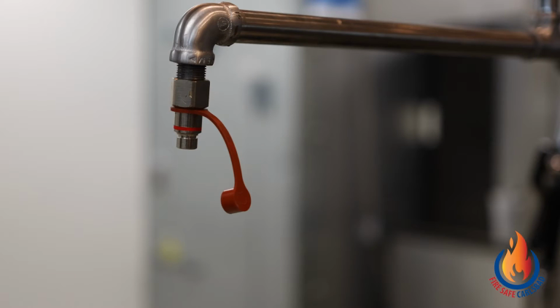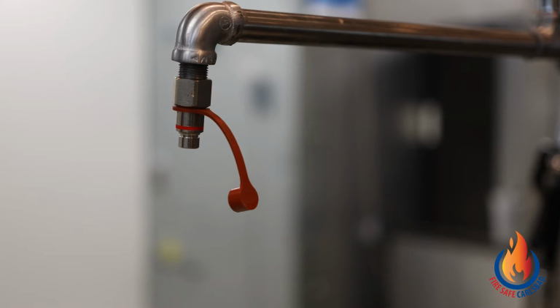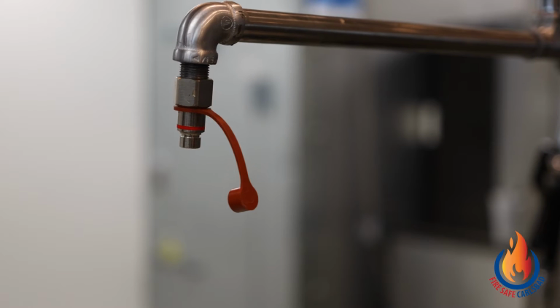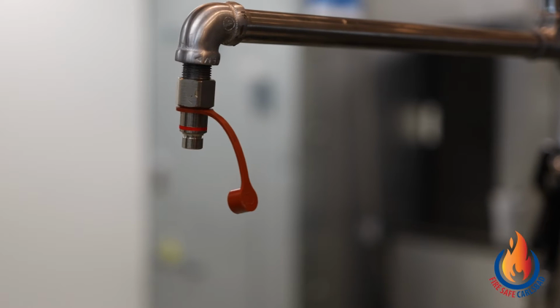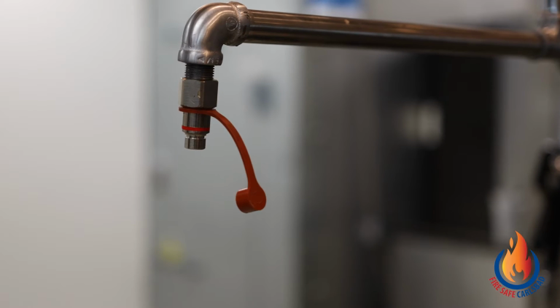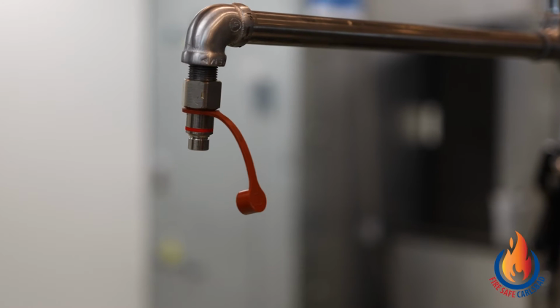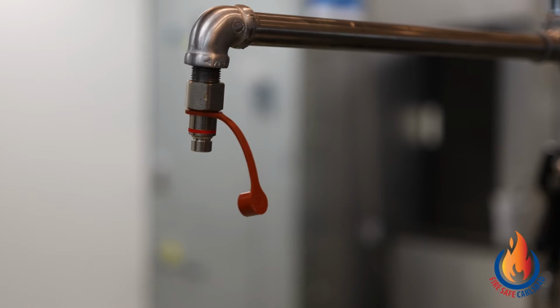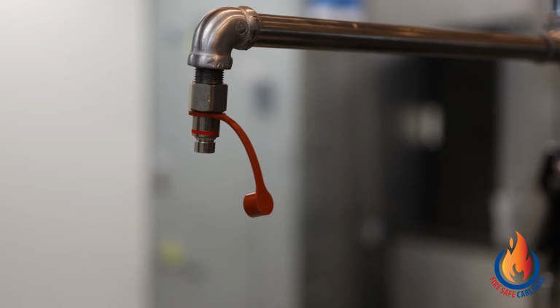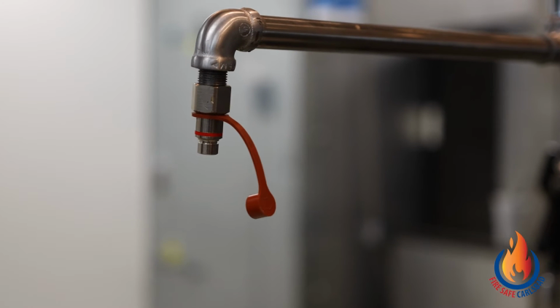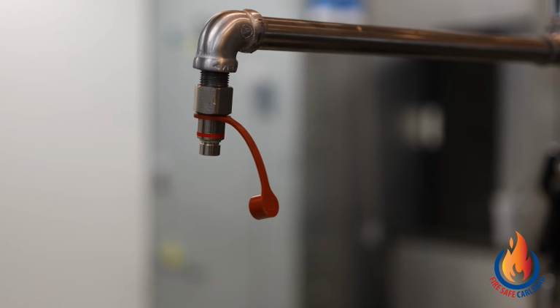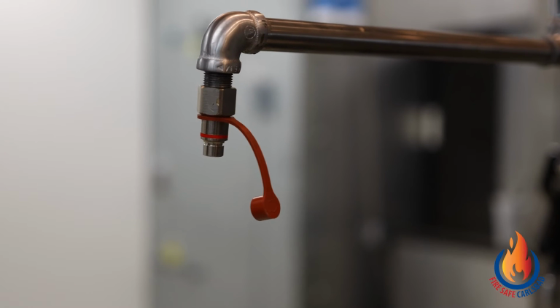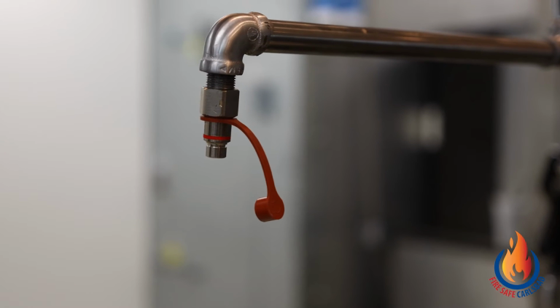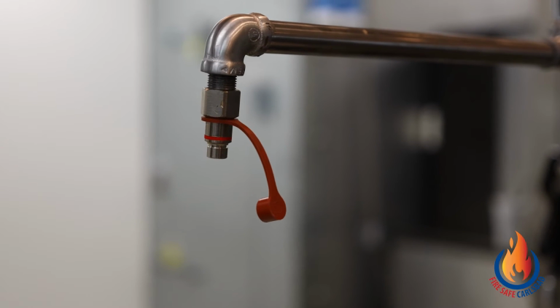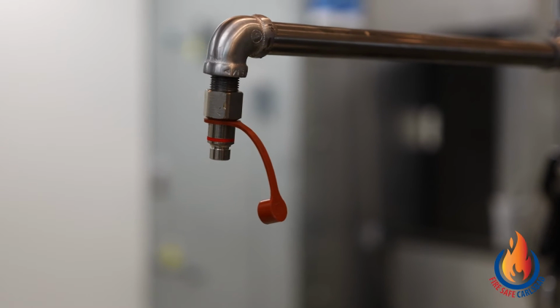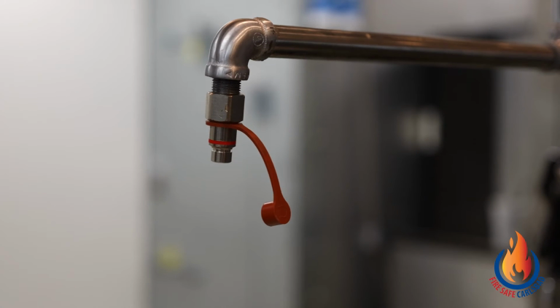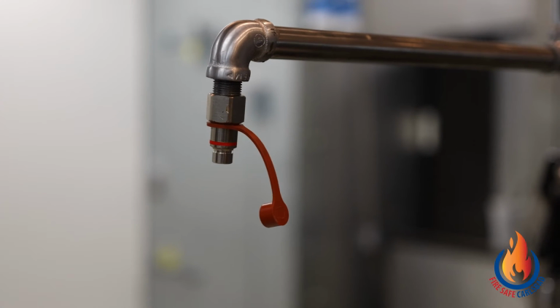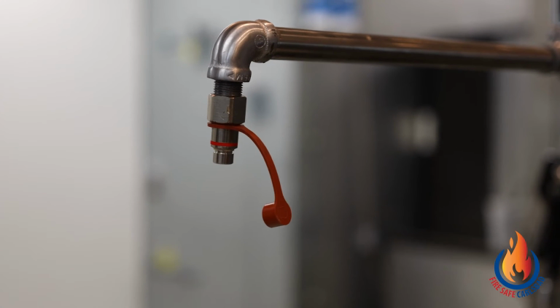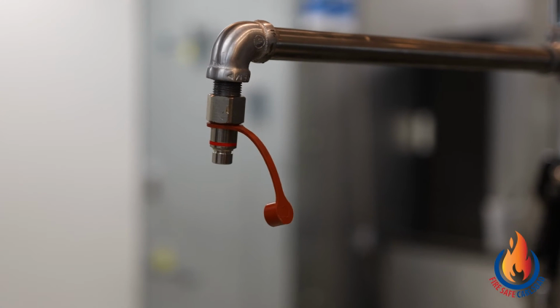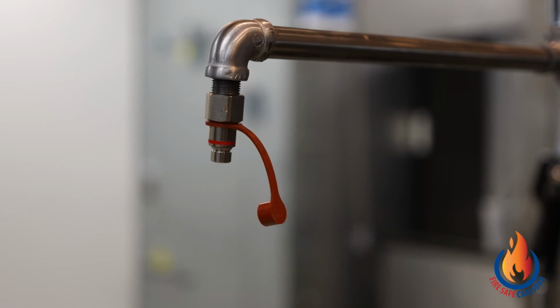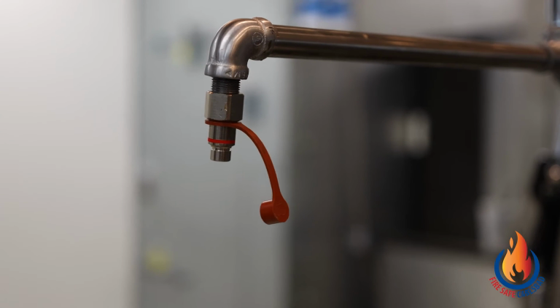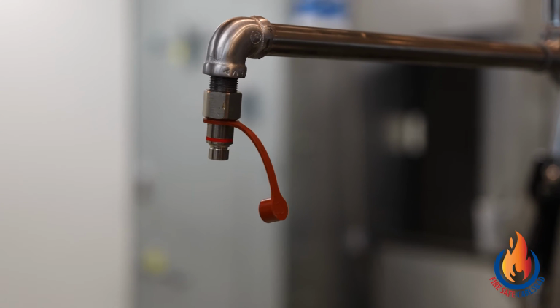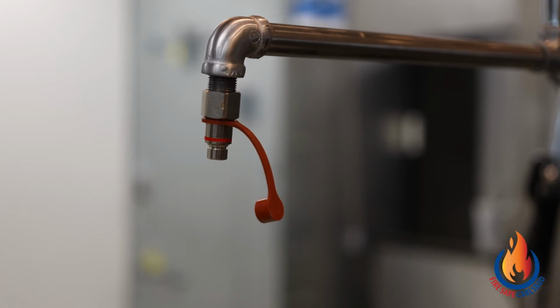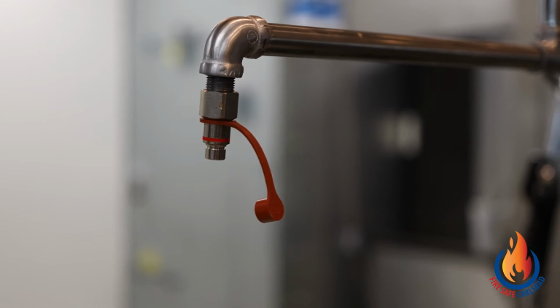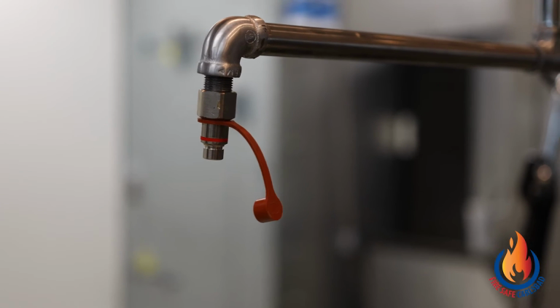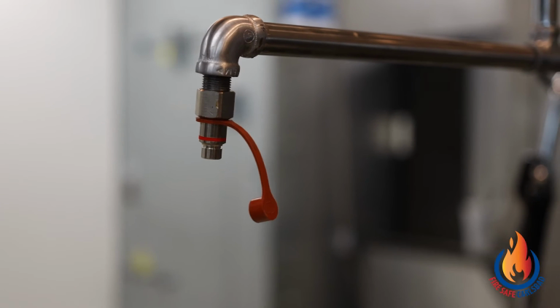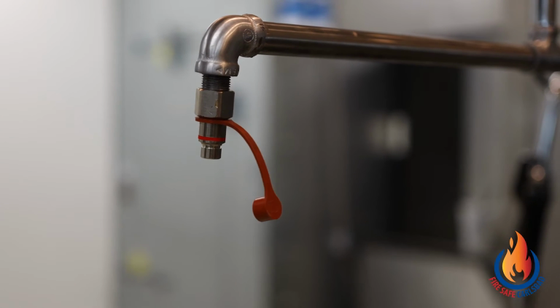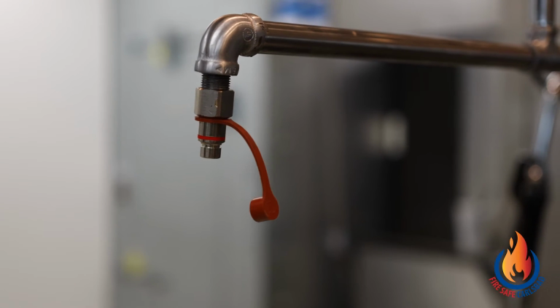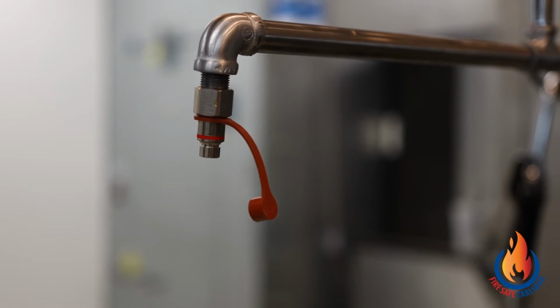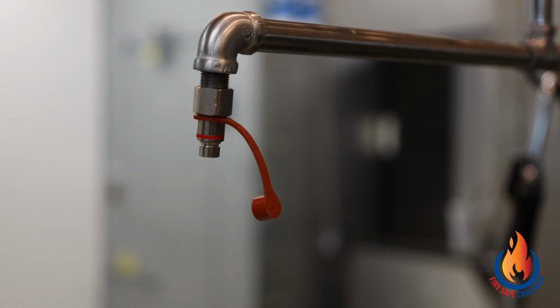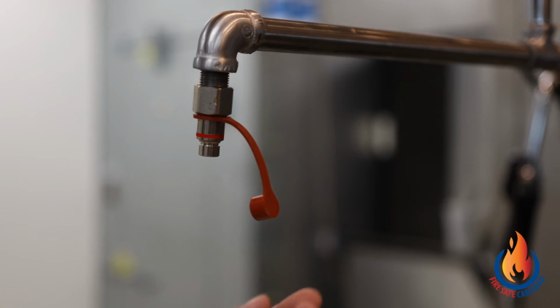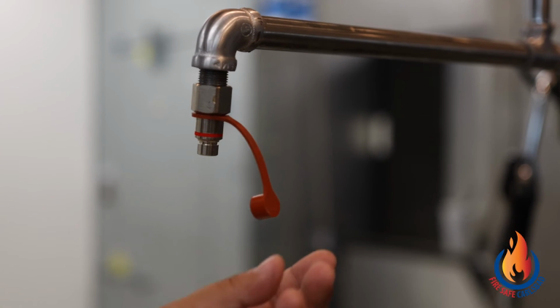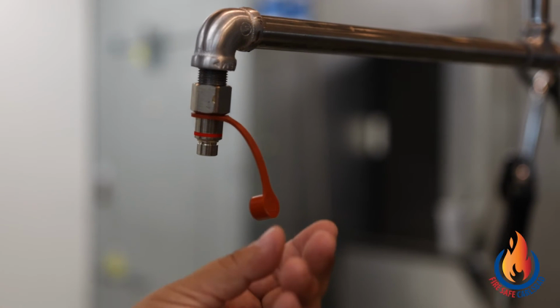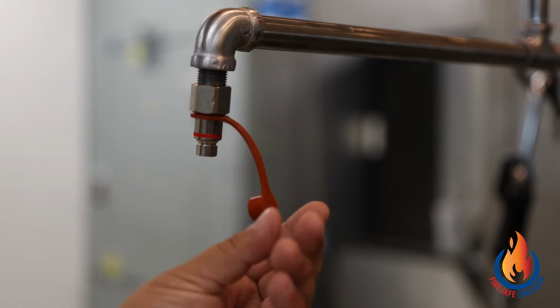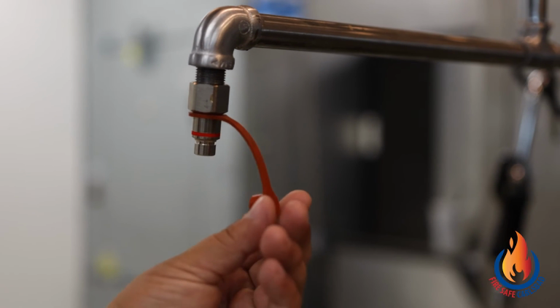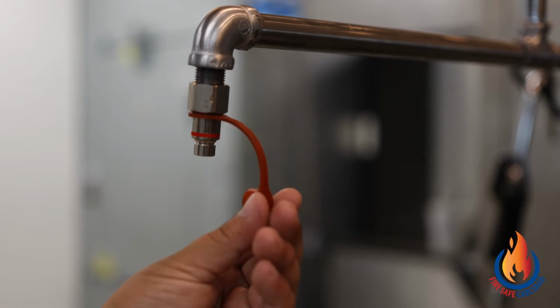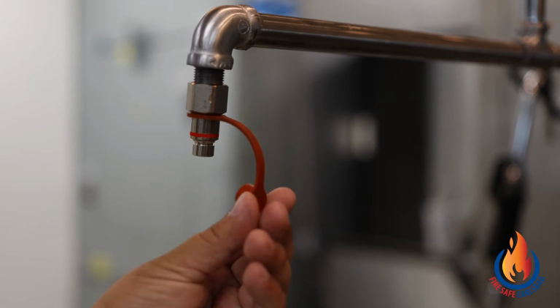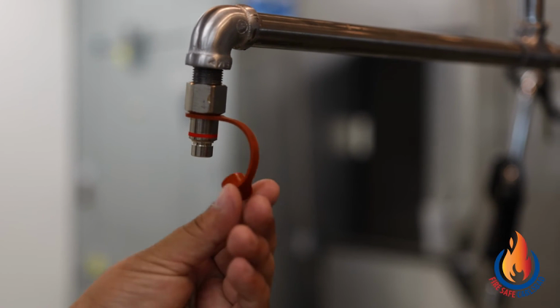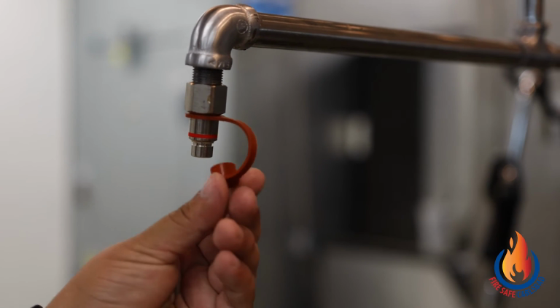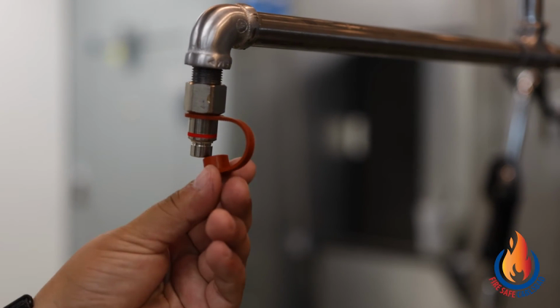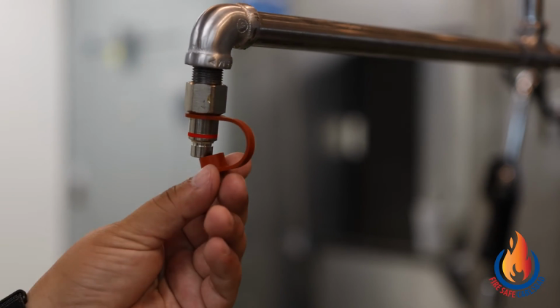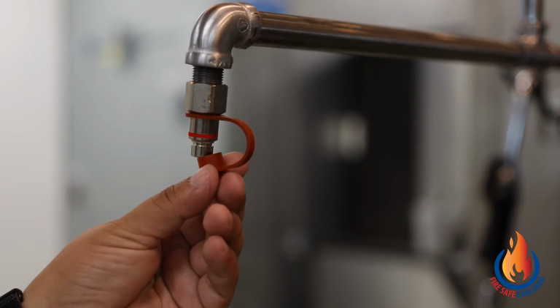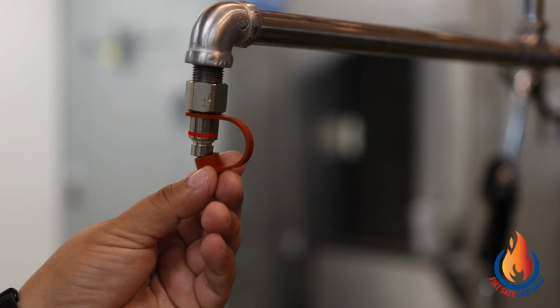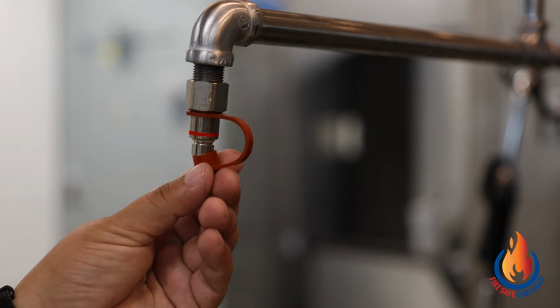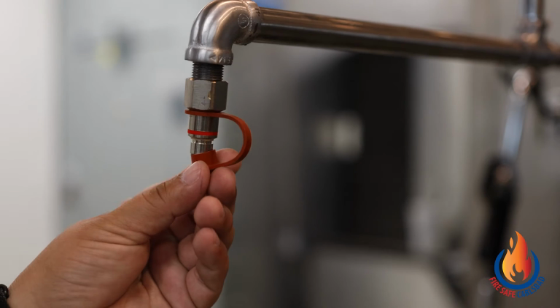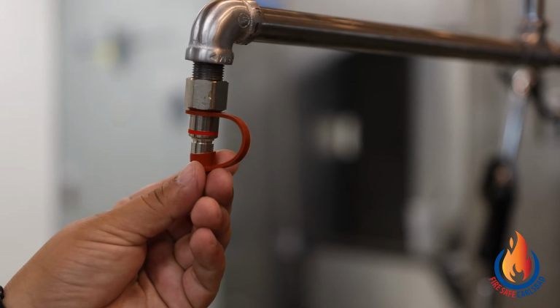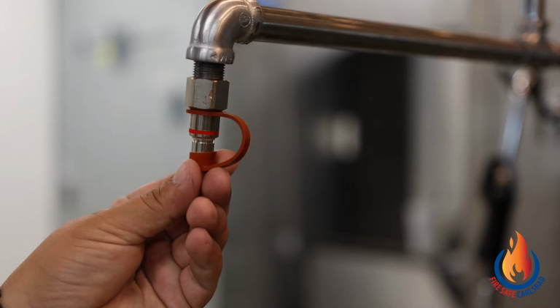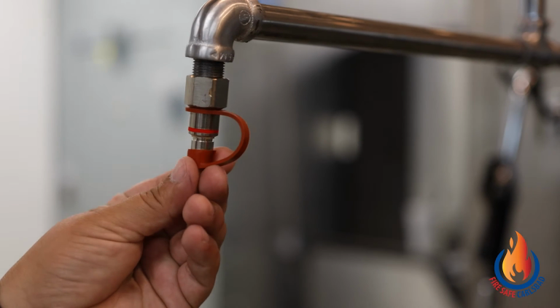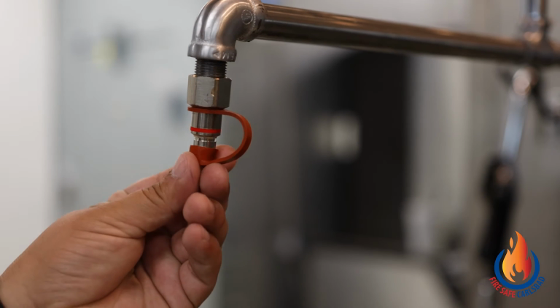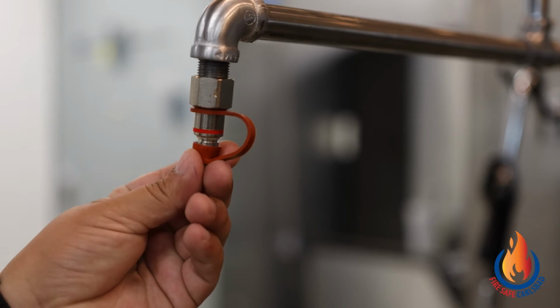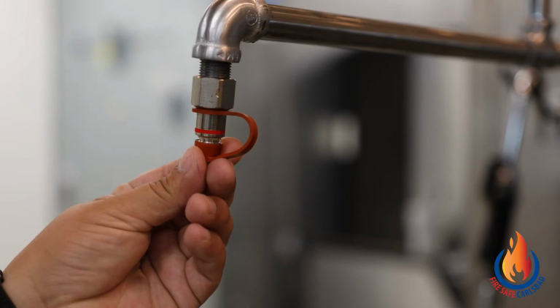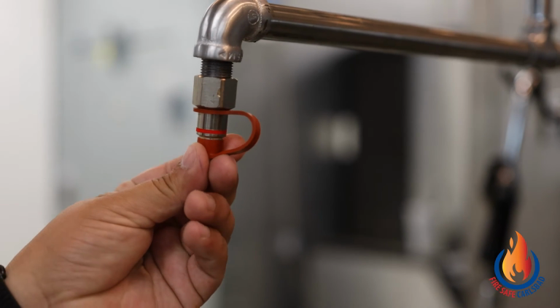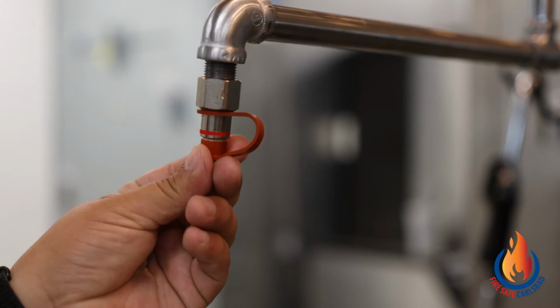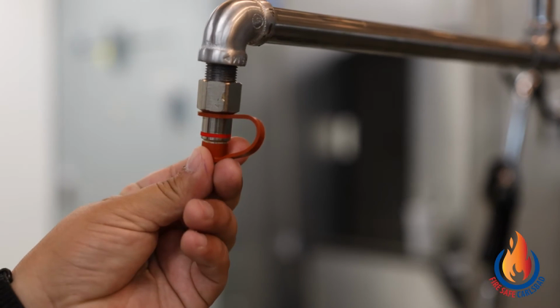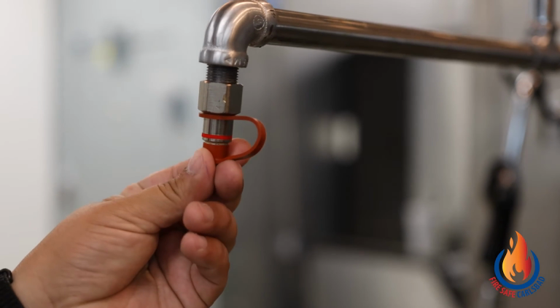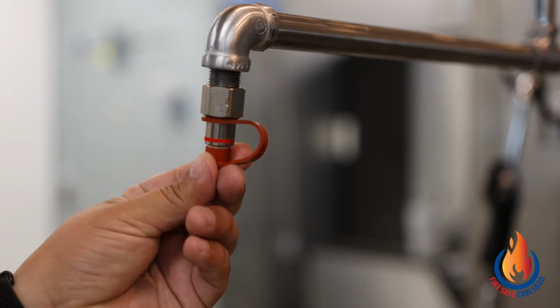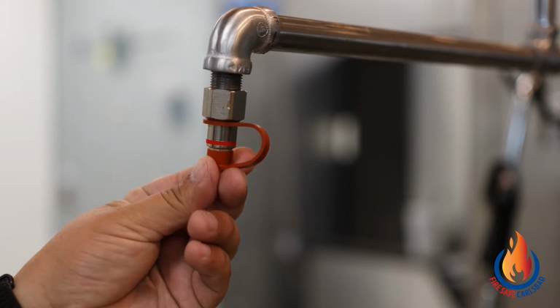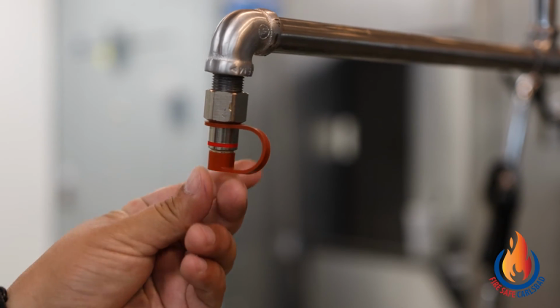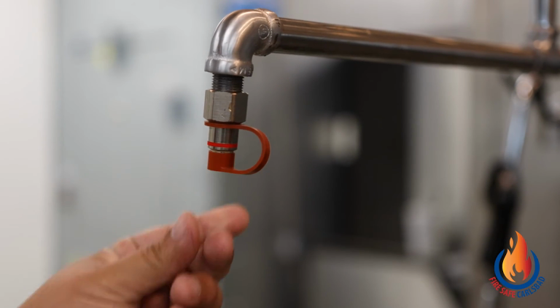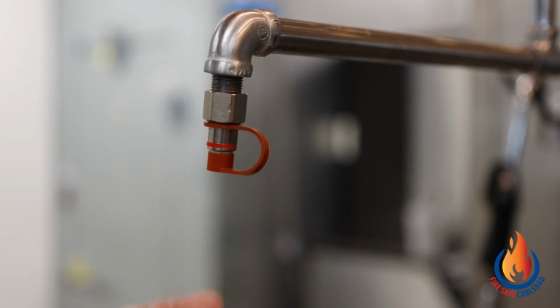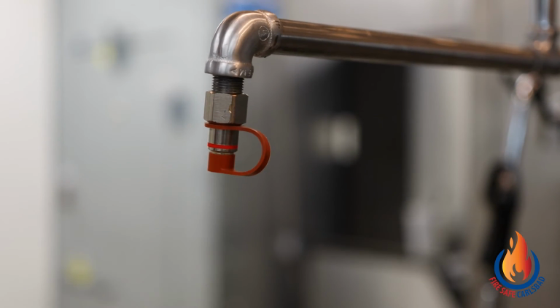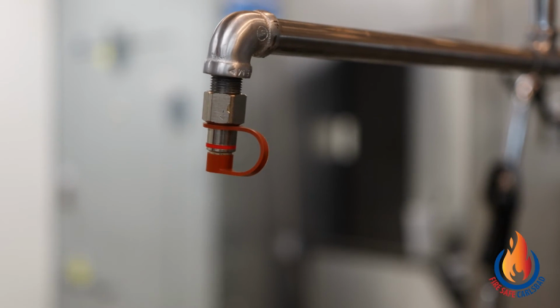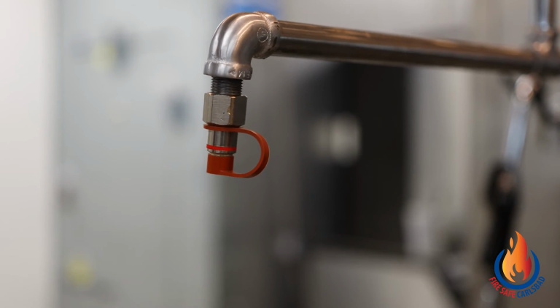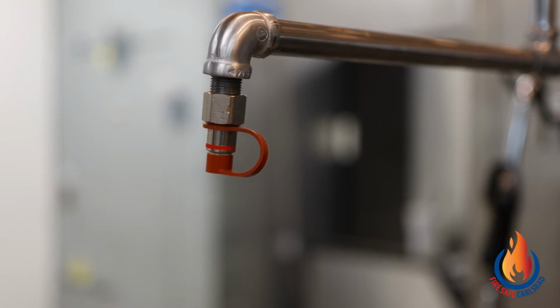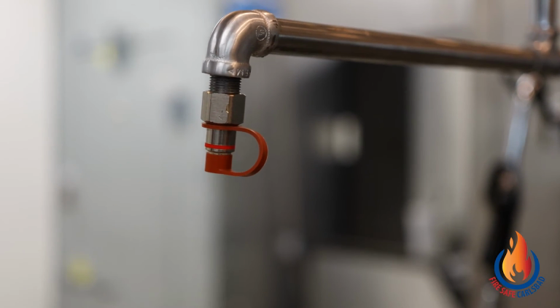Nozzles should always be covered with a blow-off cap to prevent orifice obstruction. If the caps are missing or damaged, they should be replaced immediately.